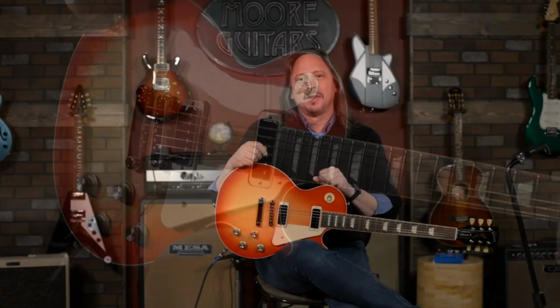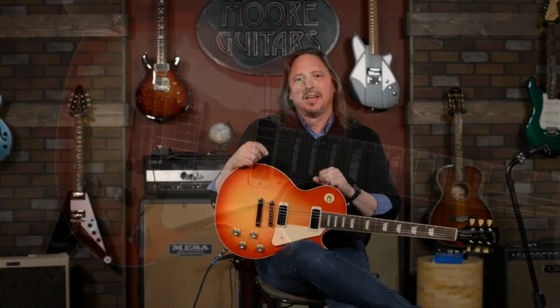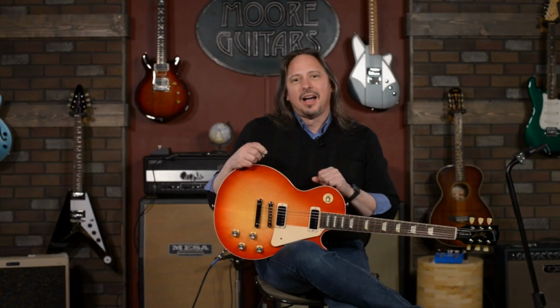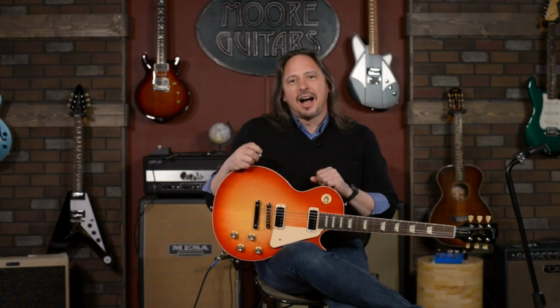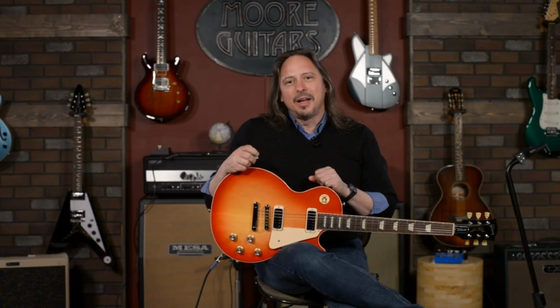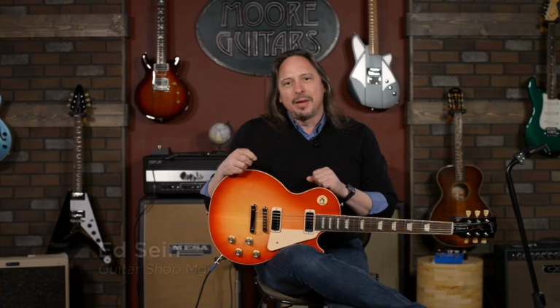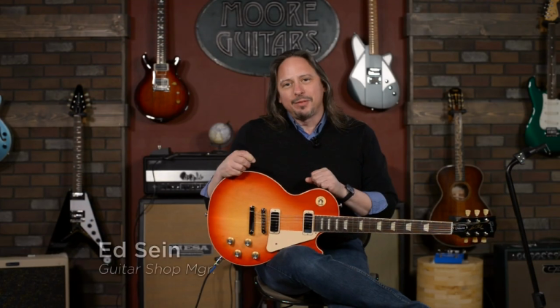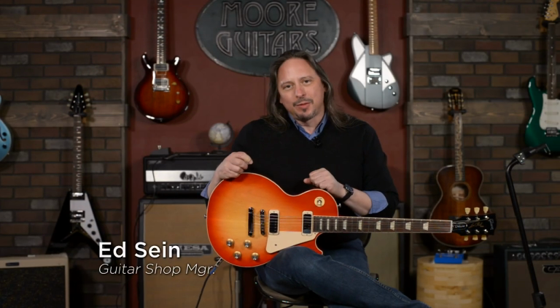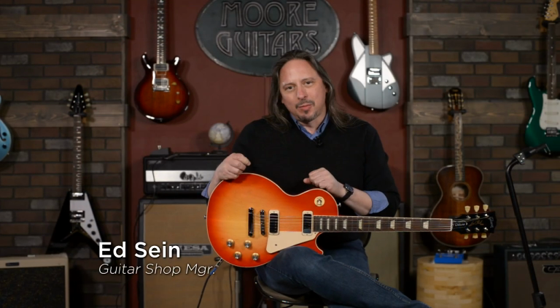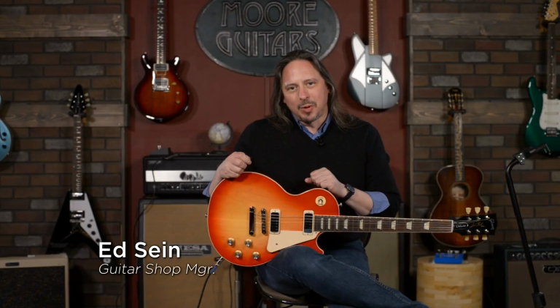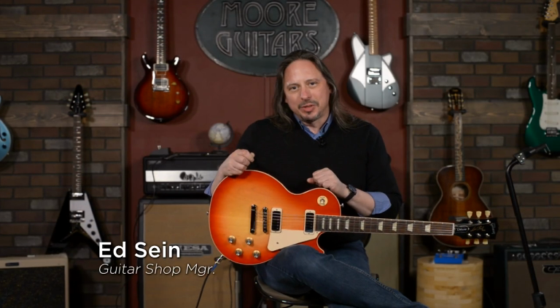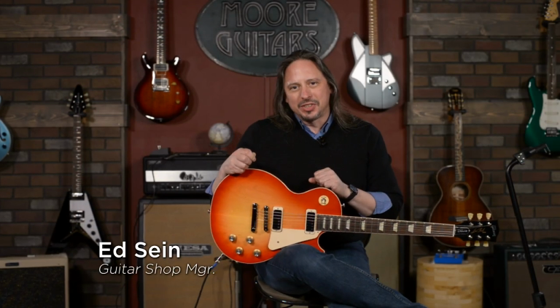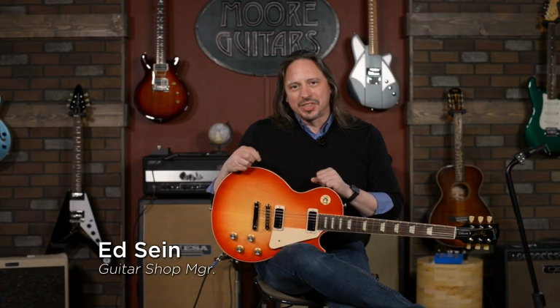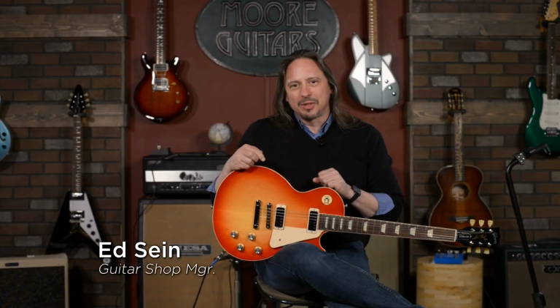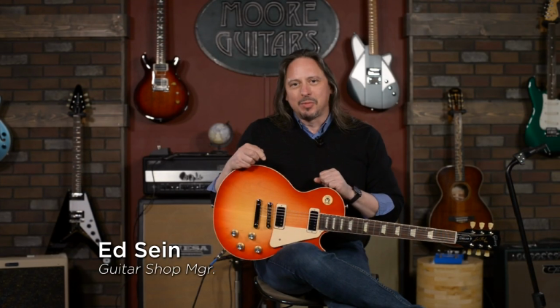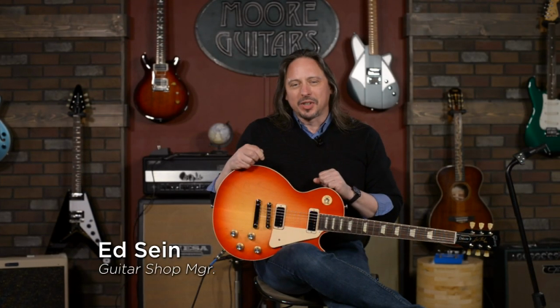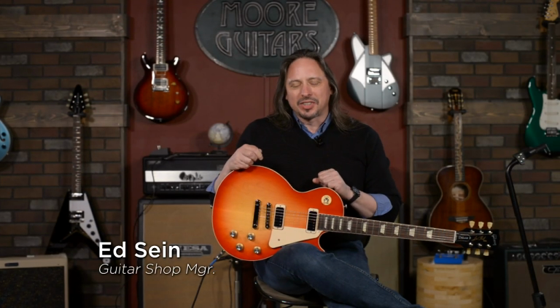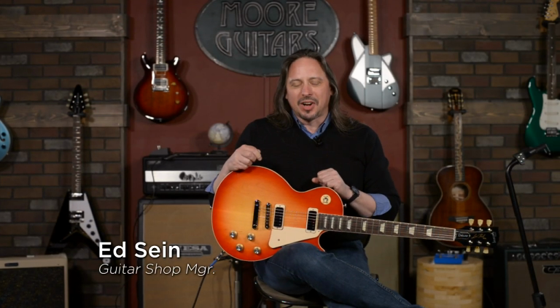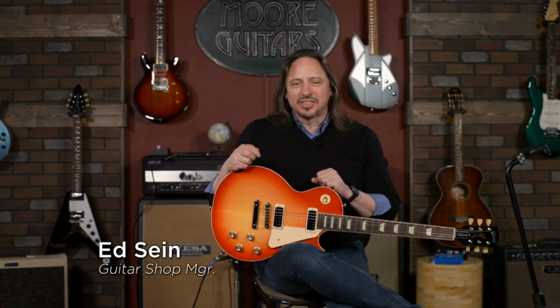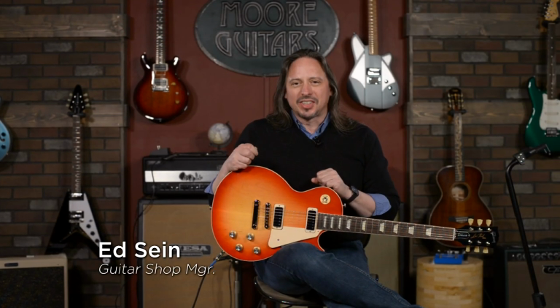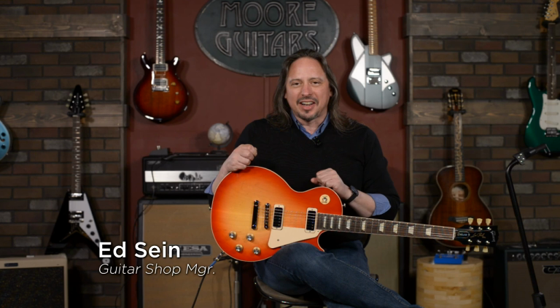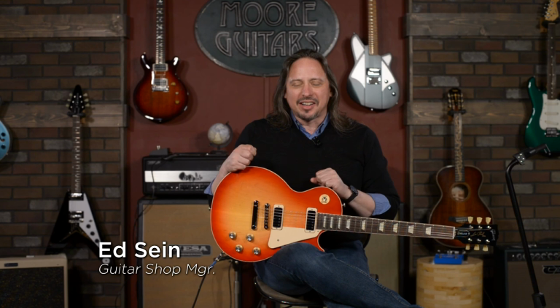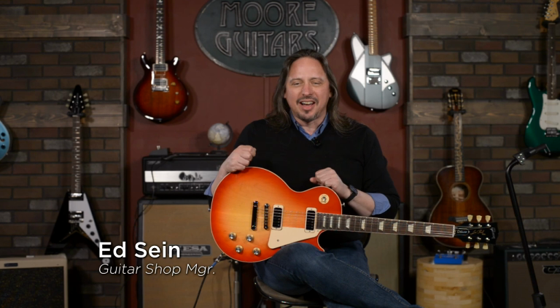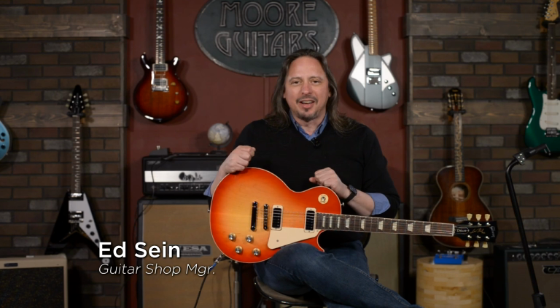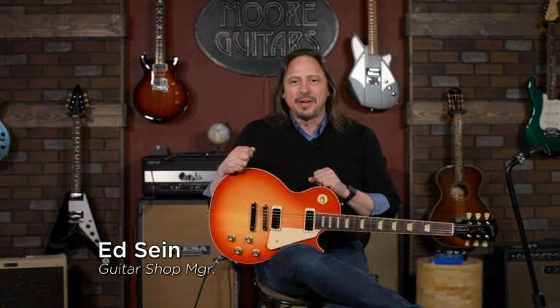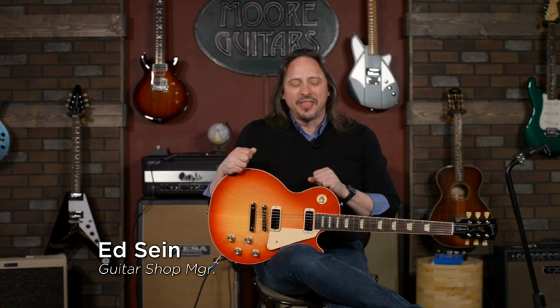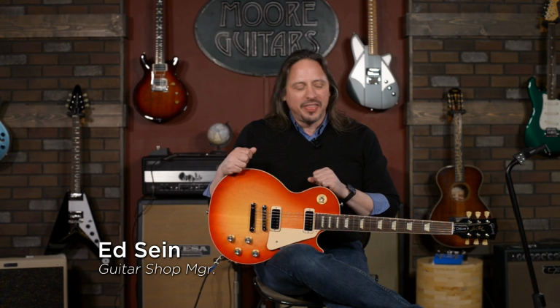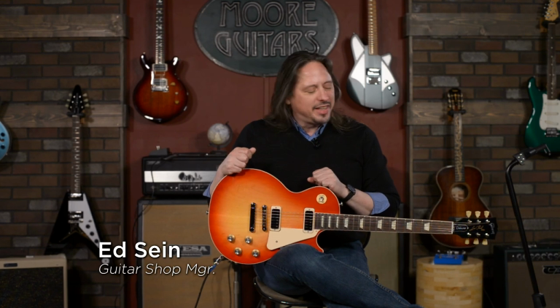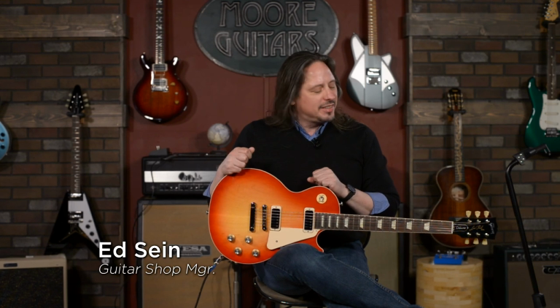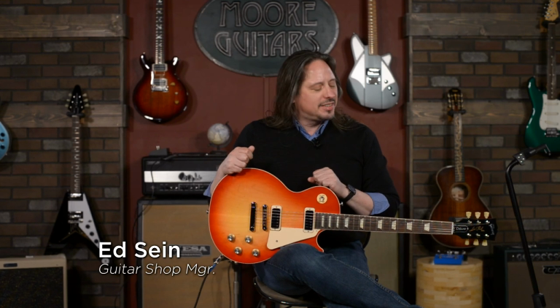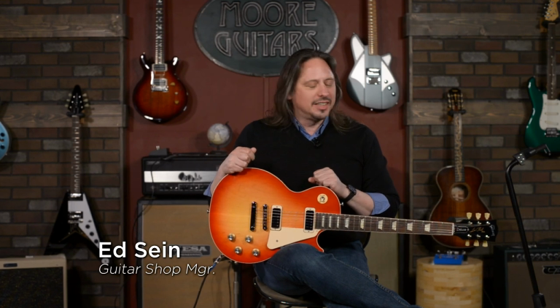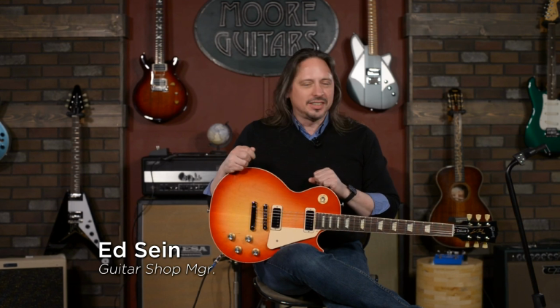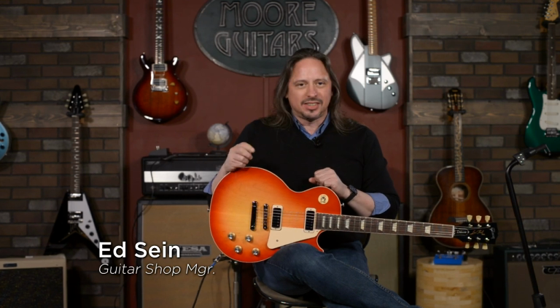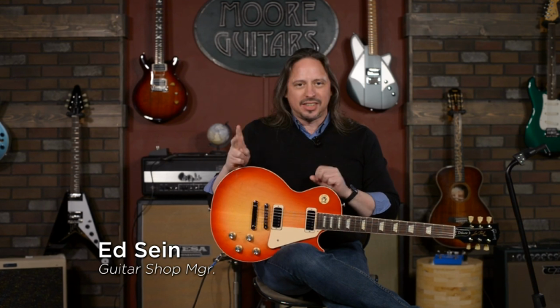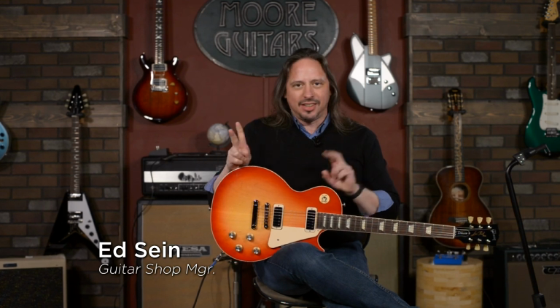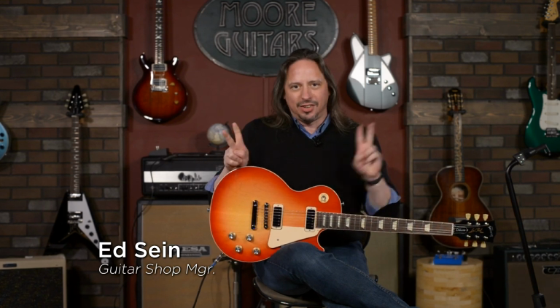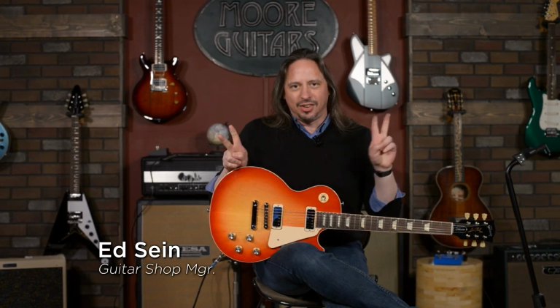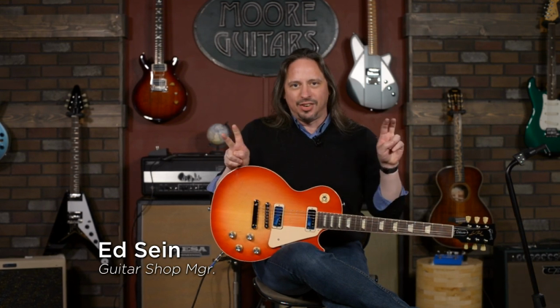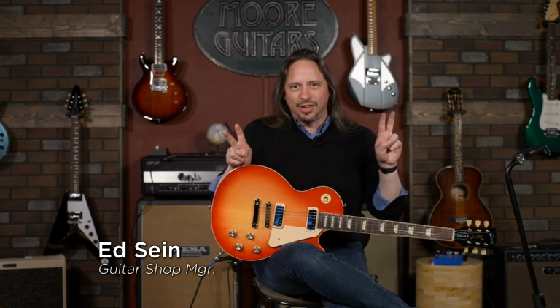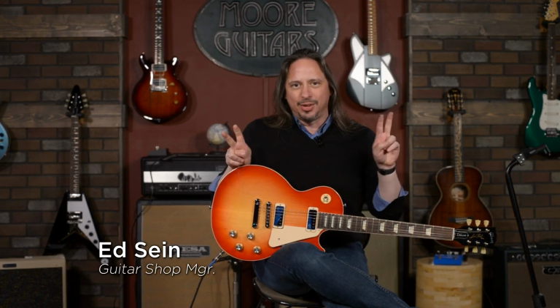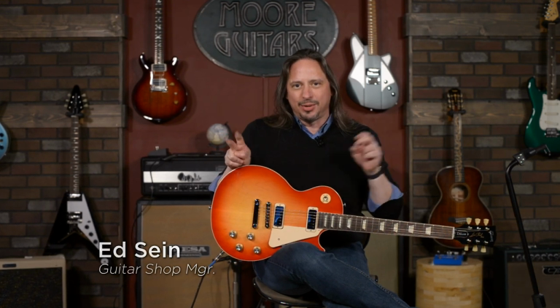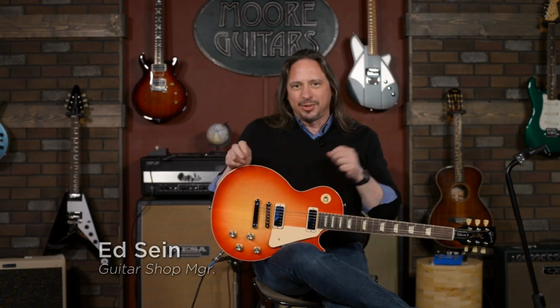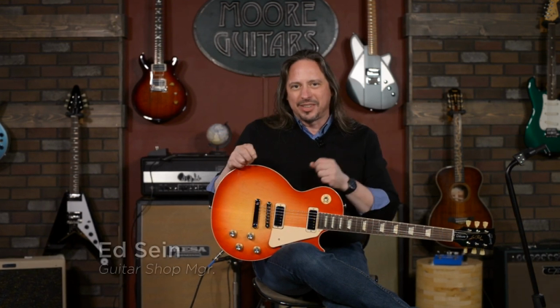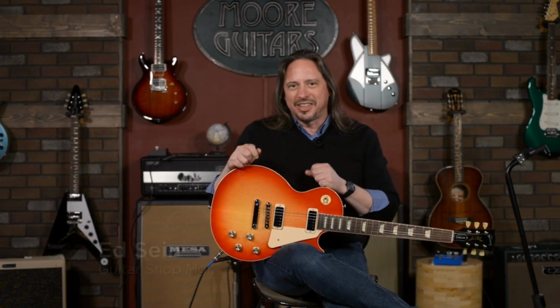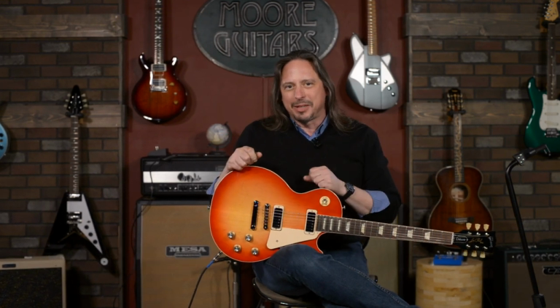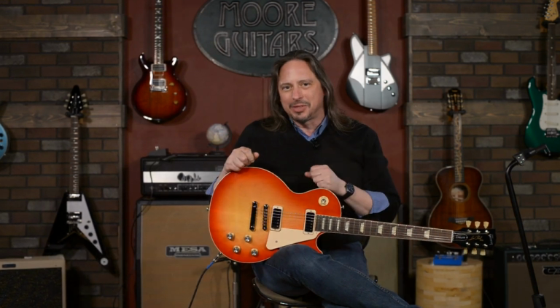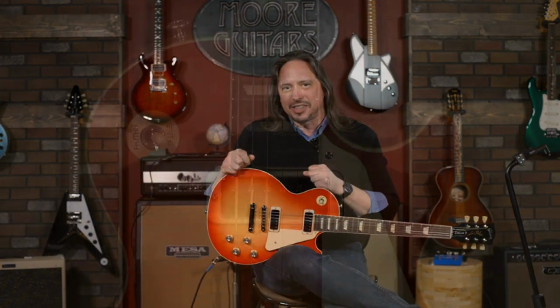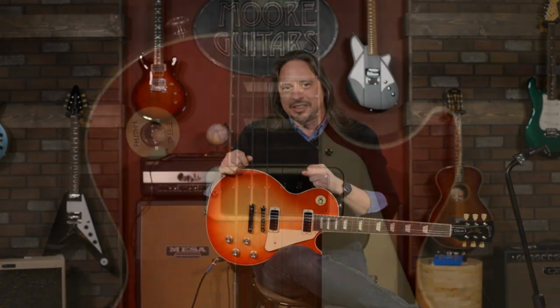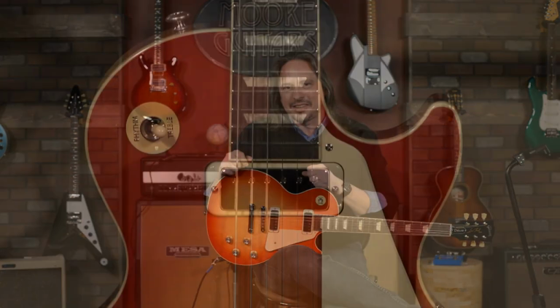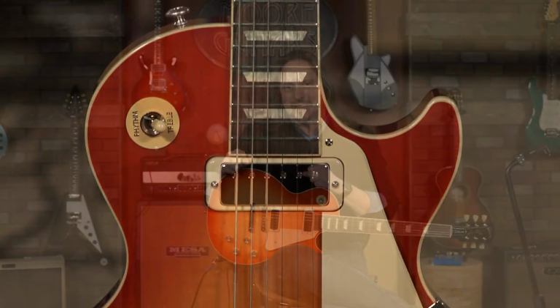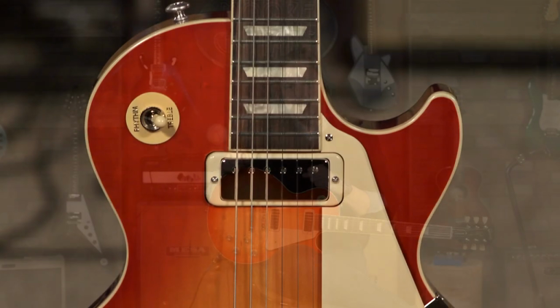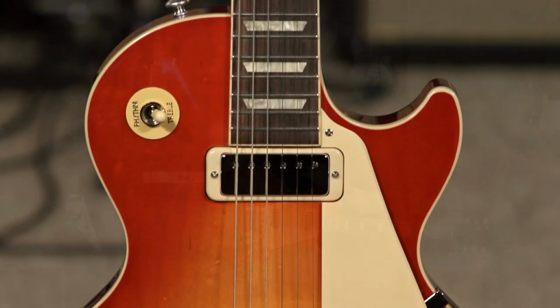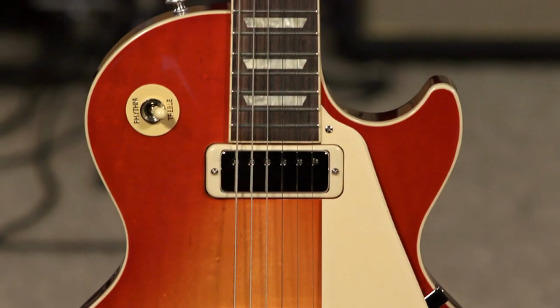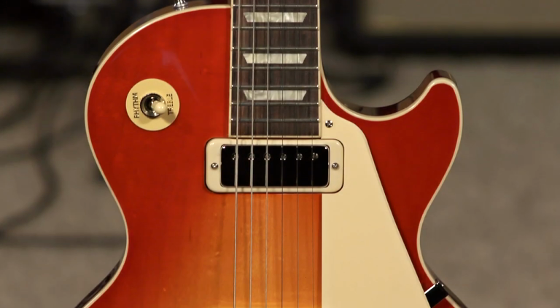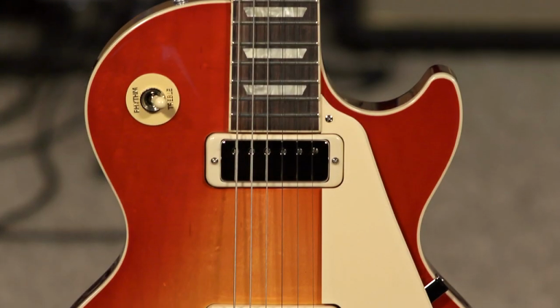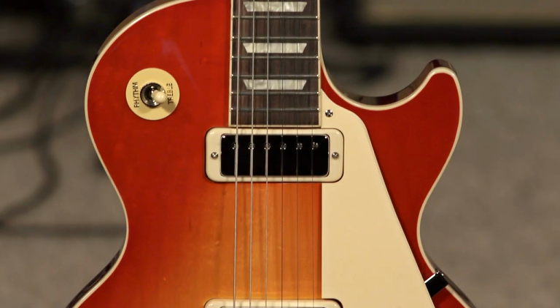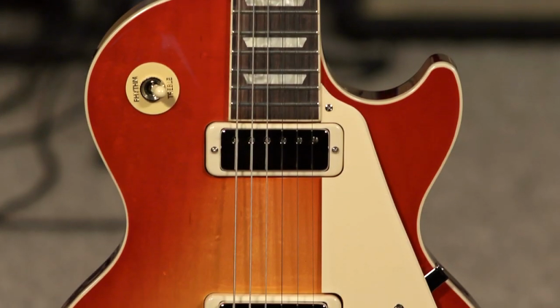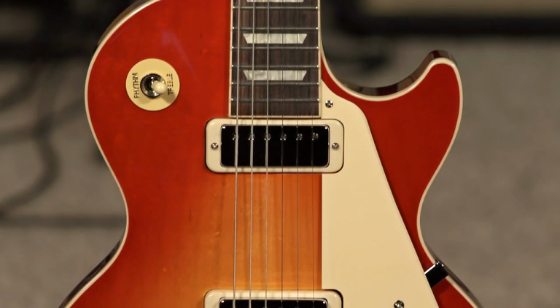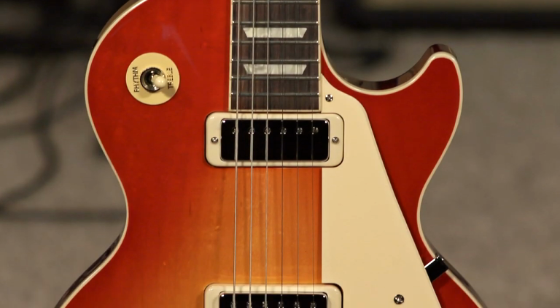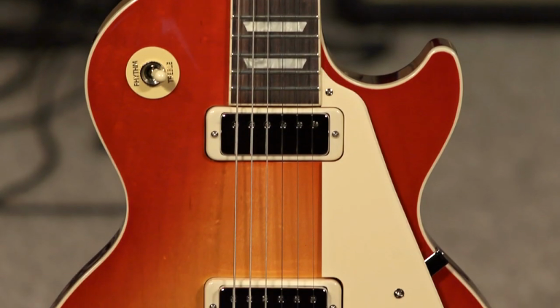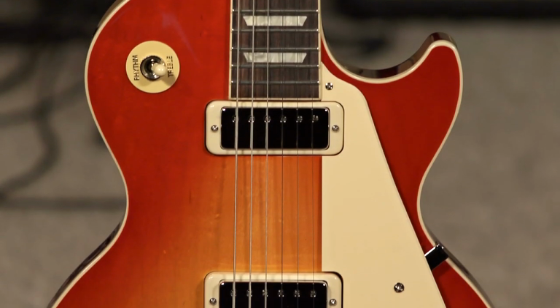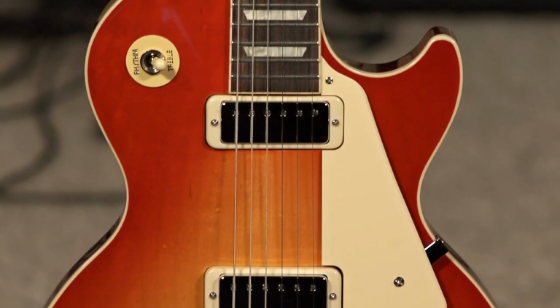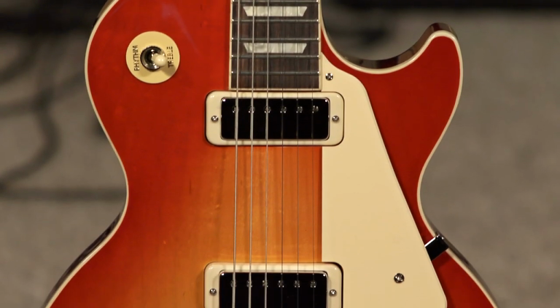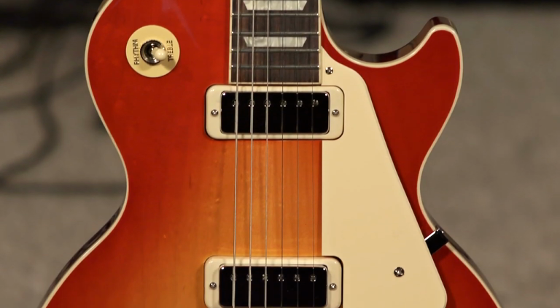Hi, I'm Ed from MoreMusic and MoreGuitars.com, and this is the new Gibson Les Paul 70s Deluxe.